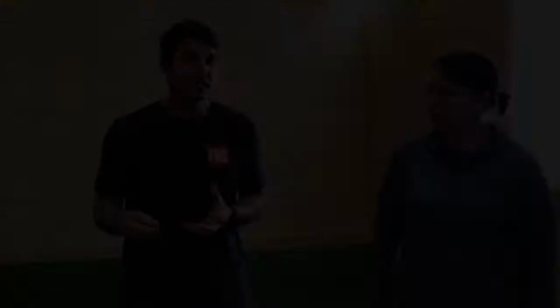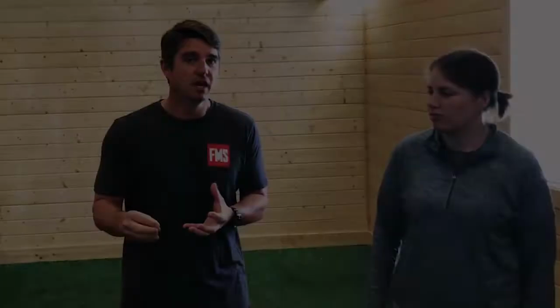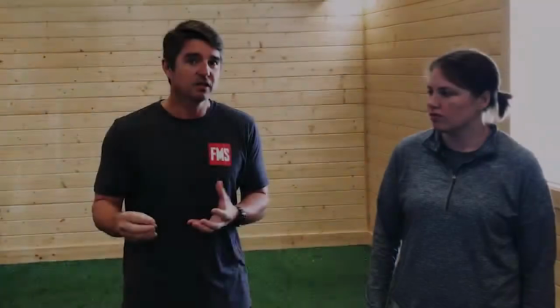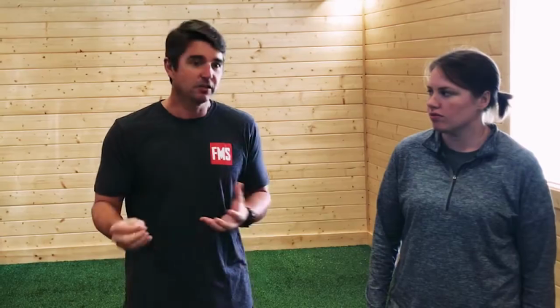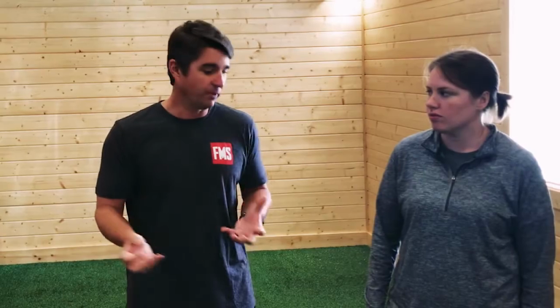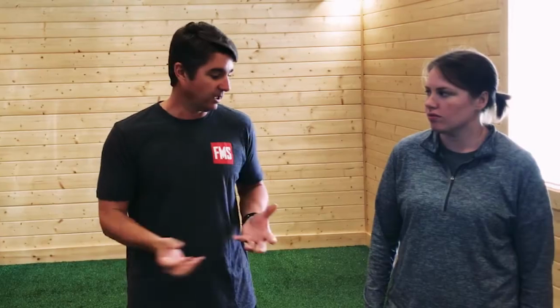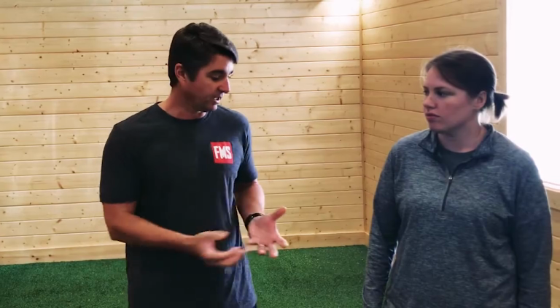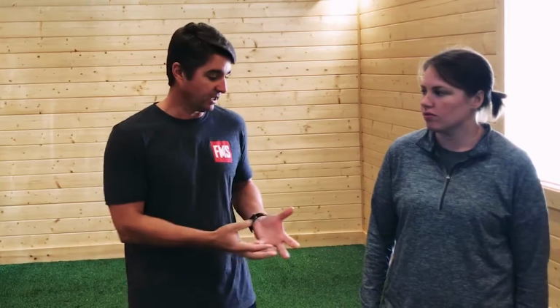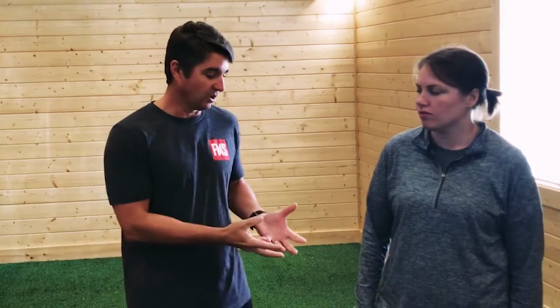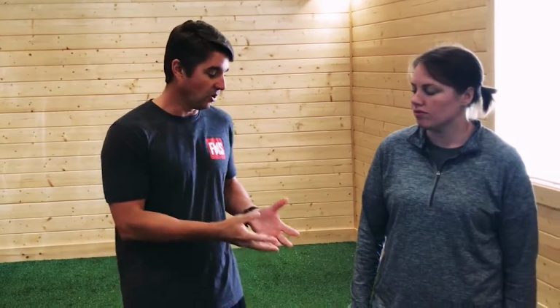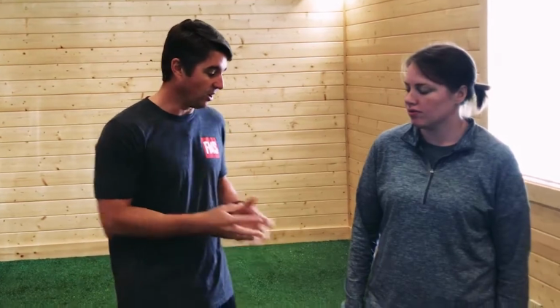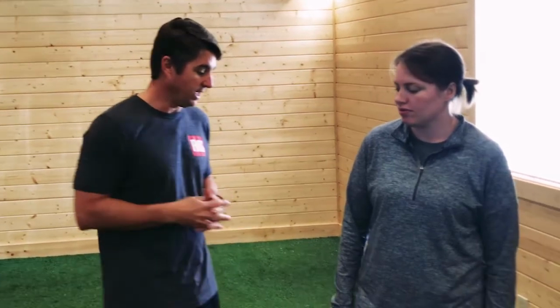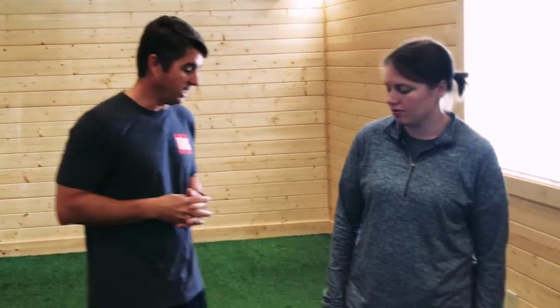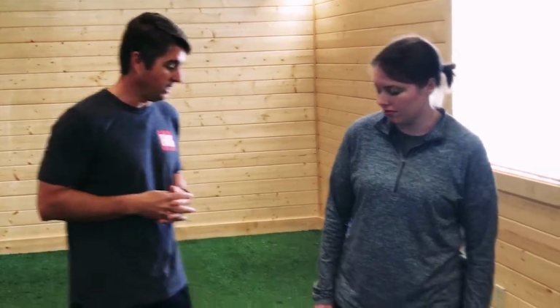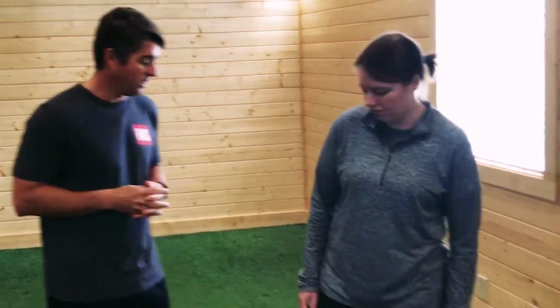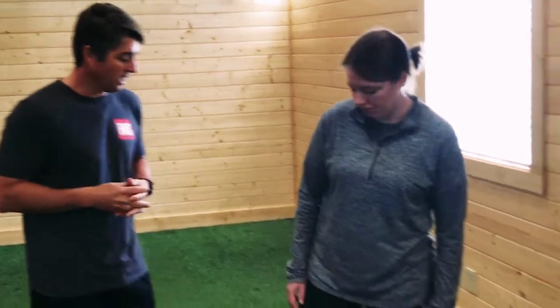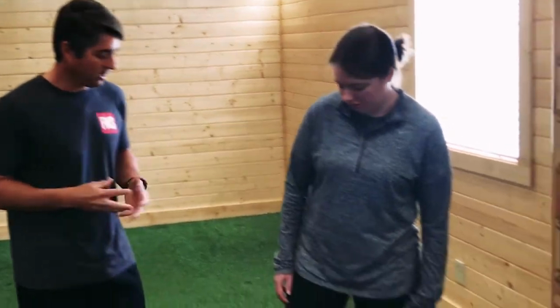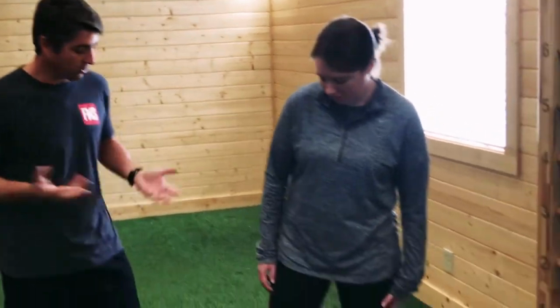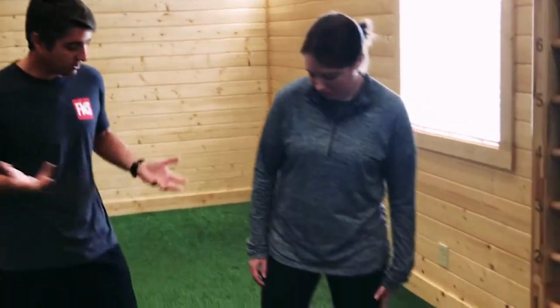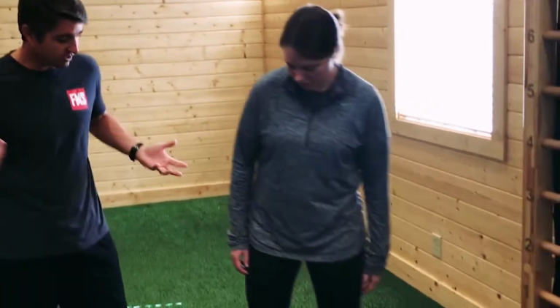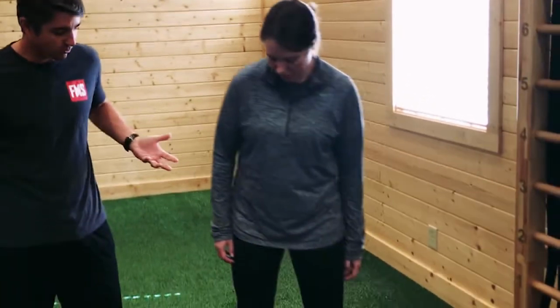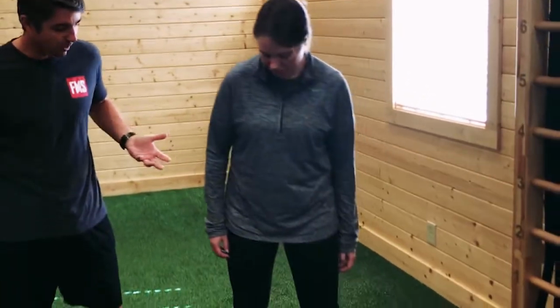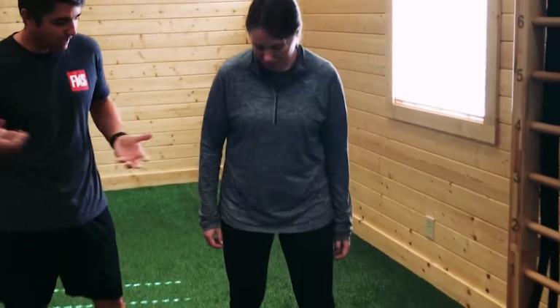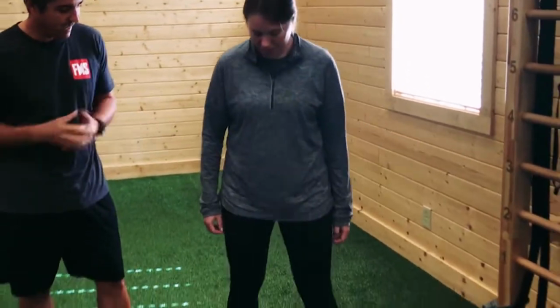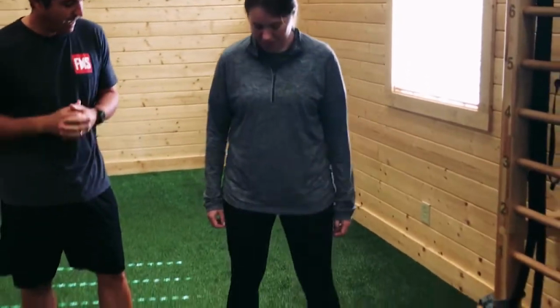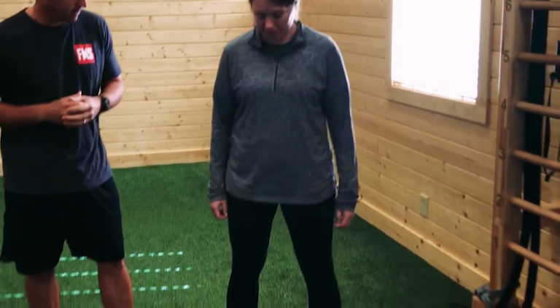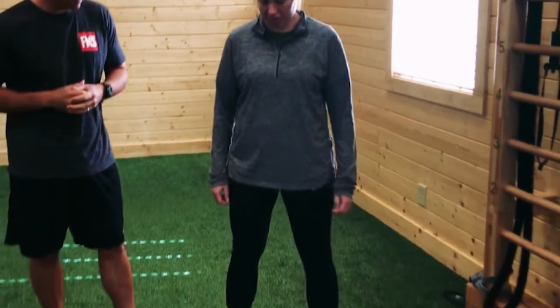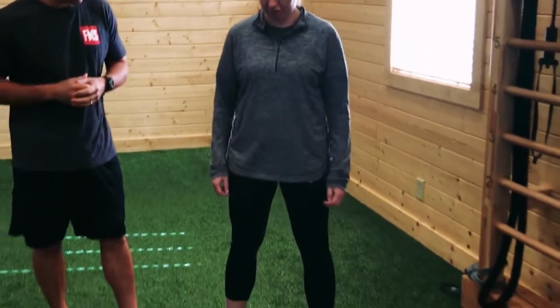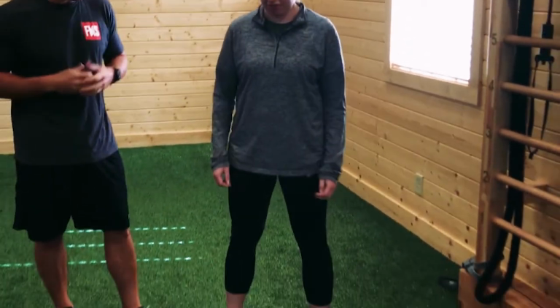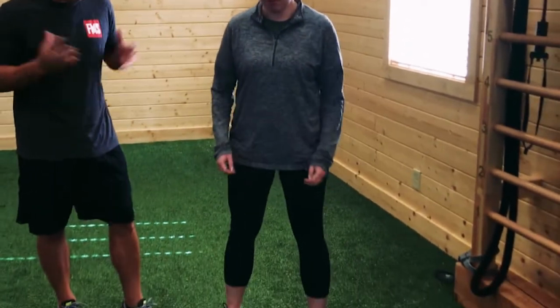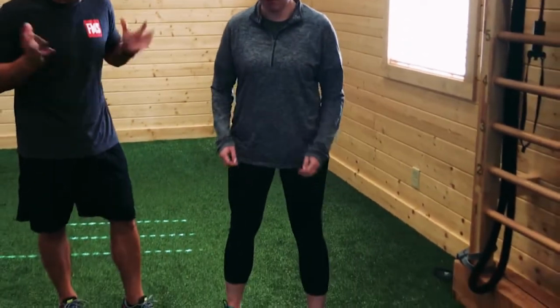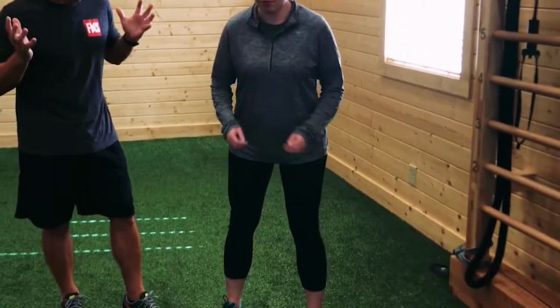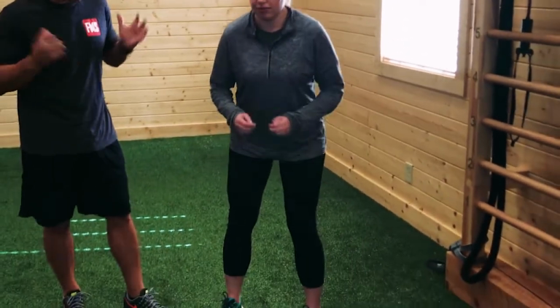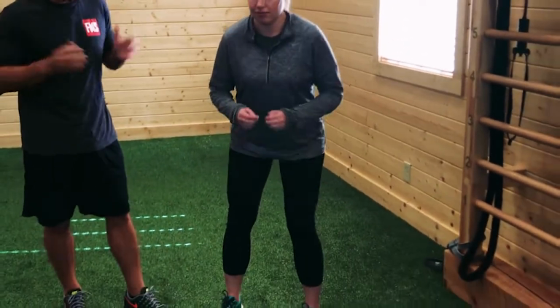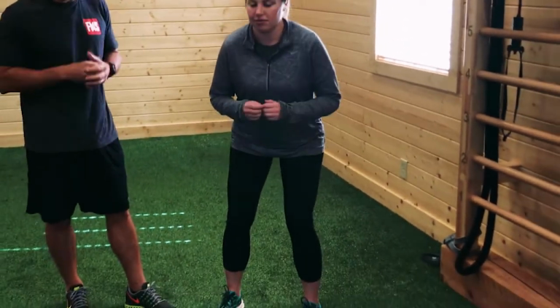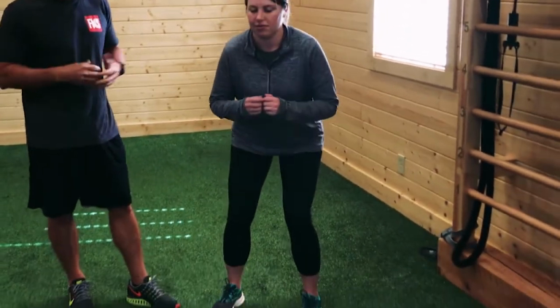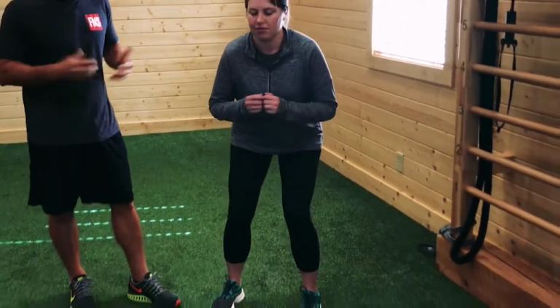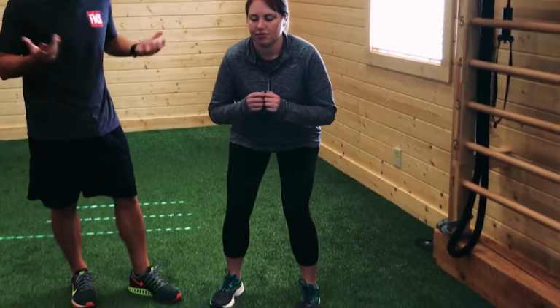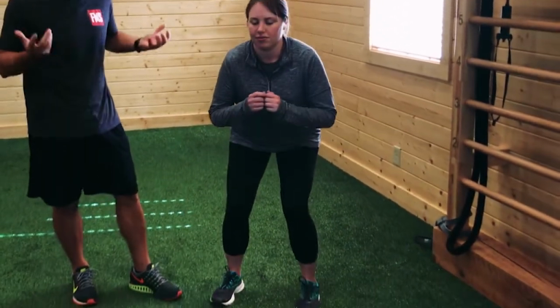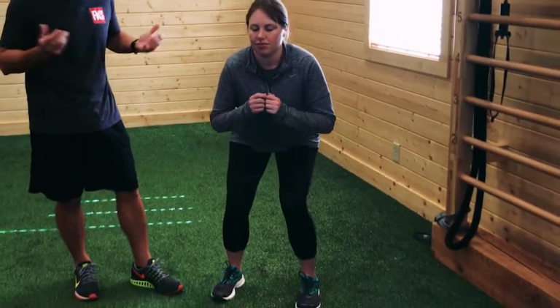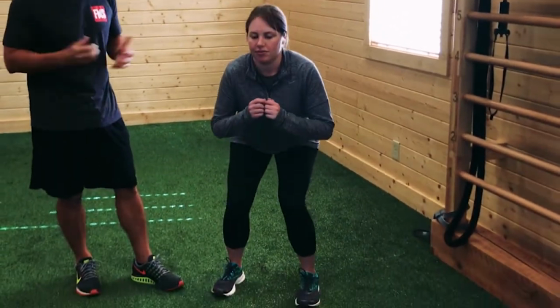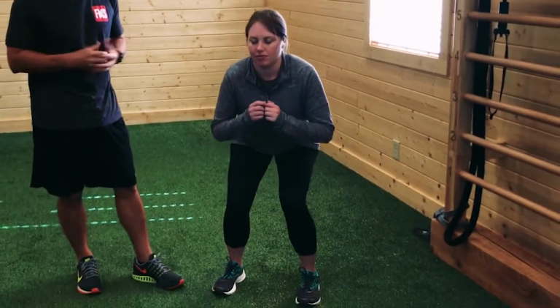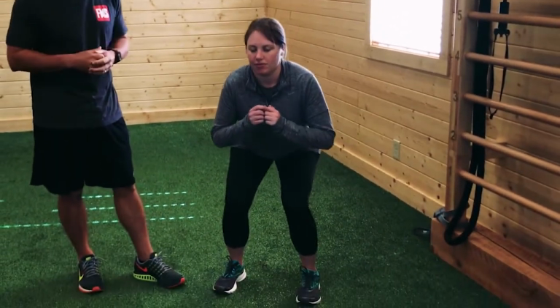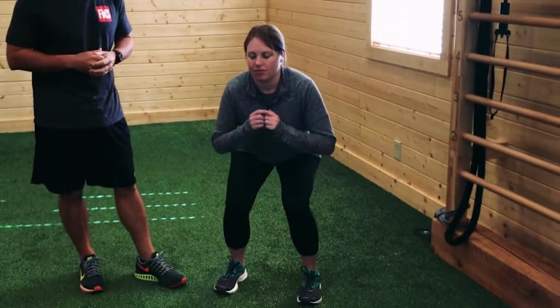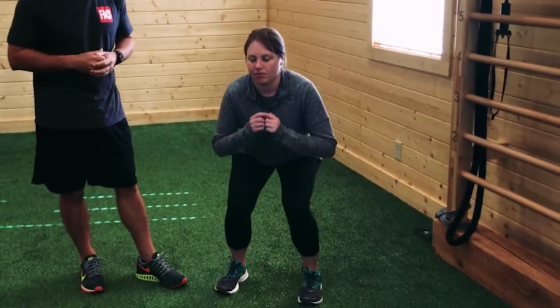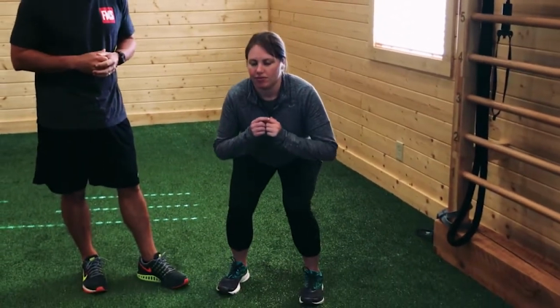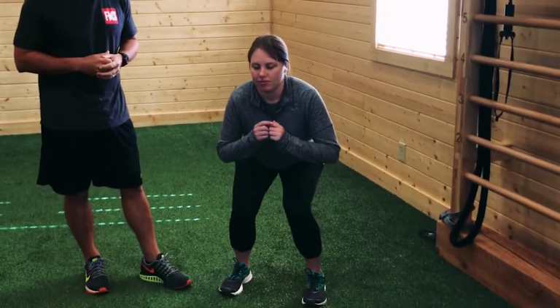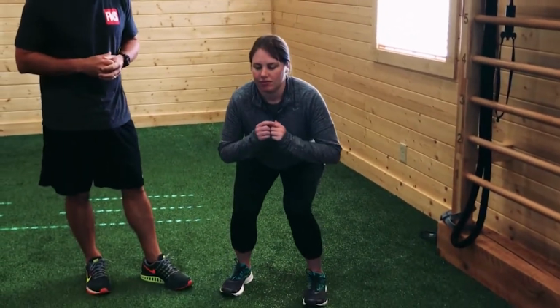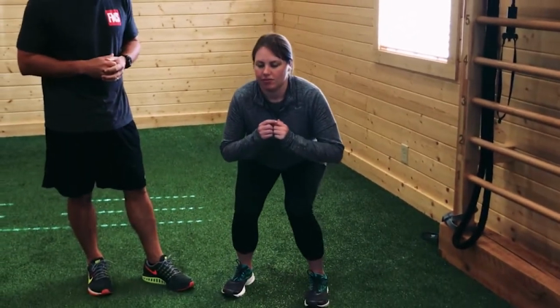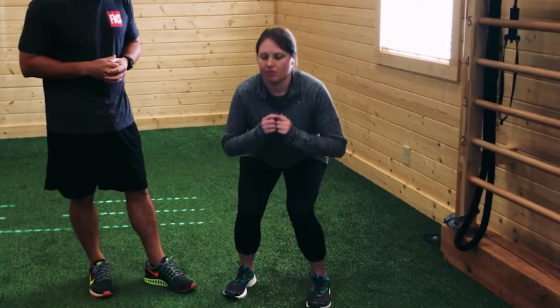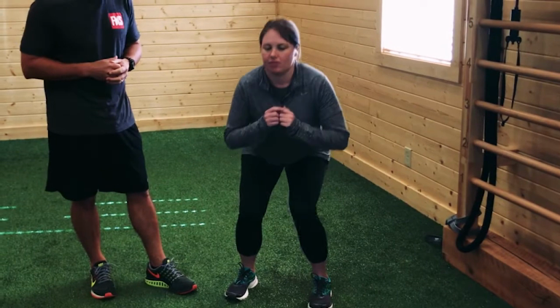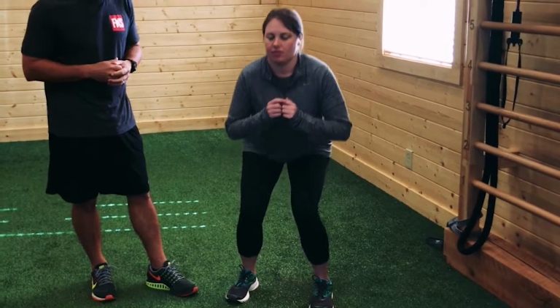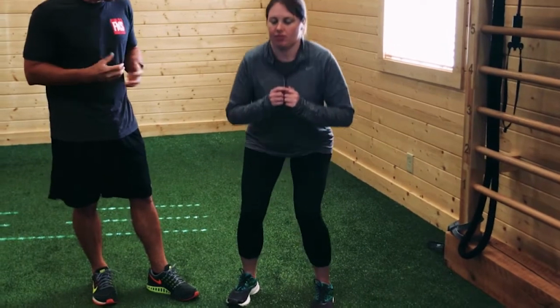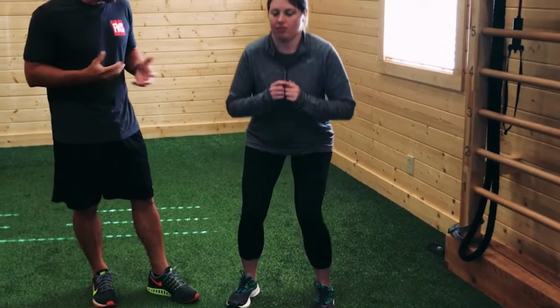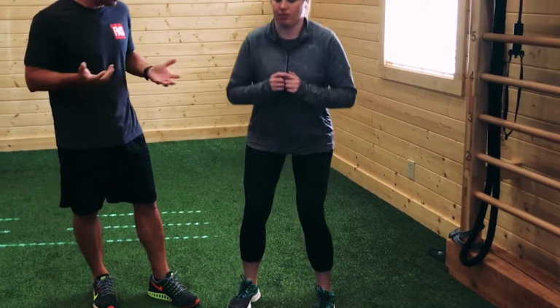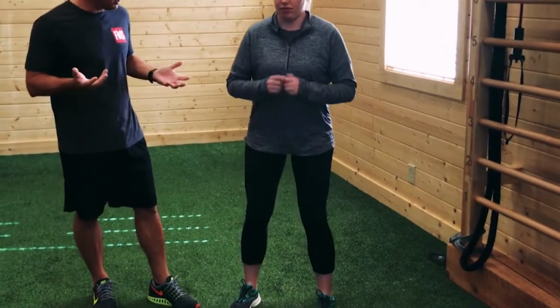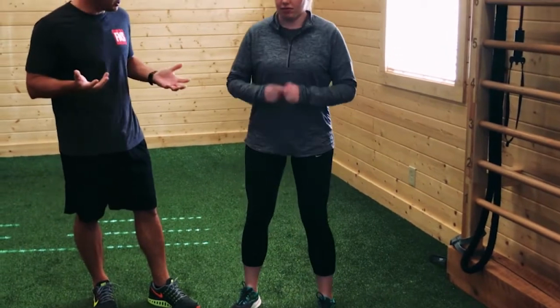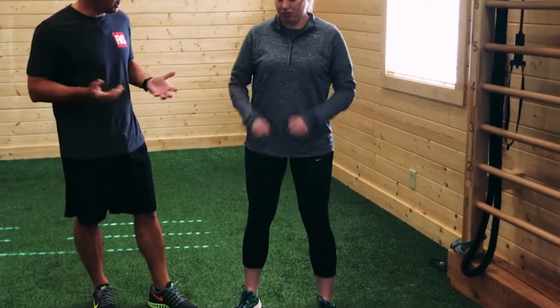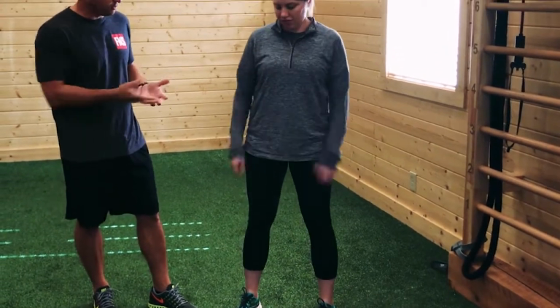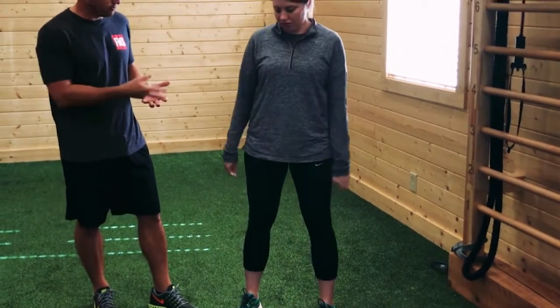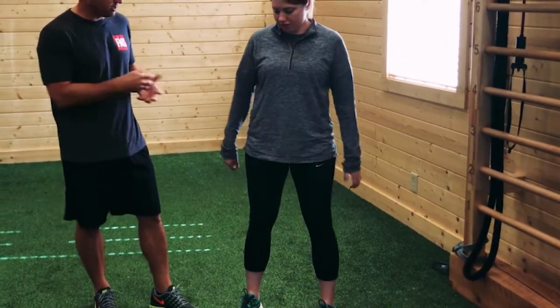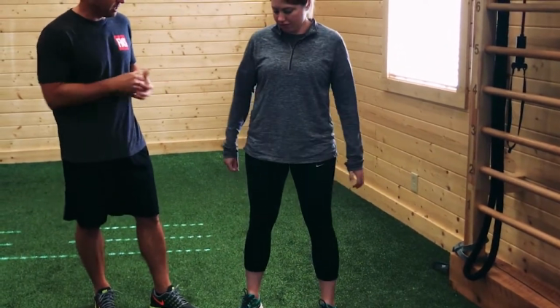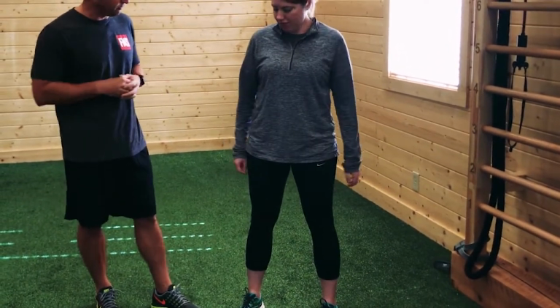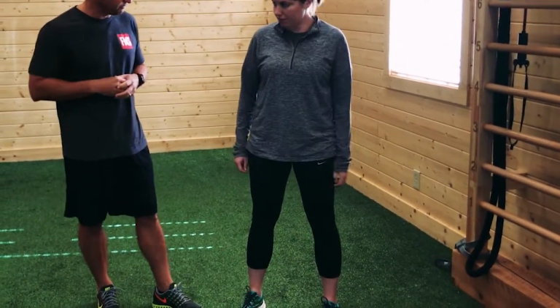So if we look at Laura here — Laura, just squat down. I'm not worried about anything, just do a little squat. Just go as low as you can go. Do another one.